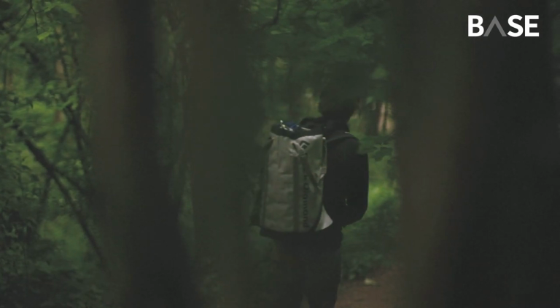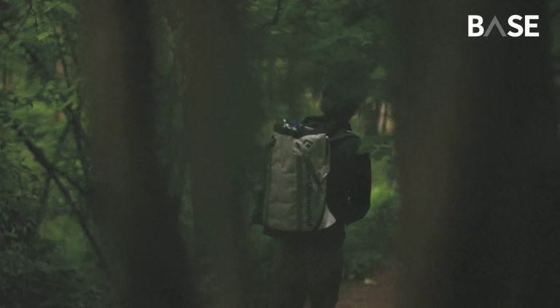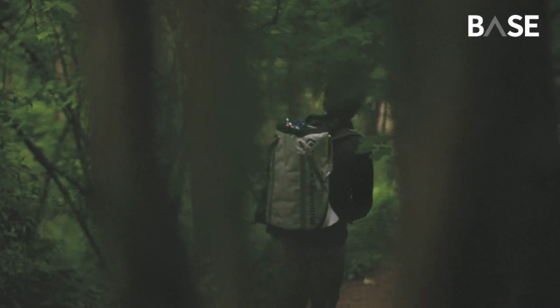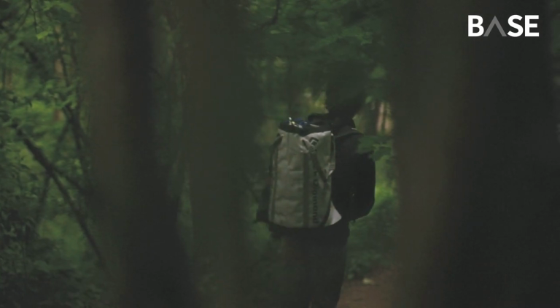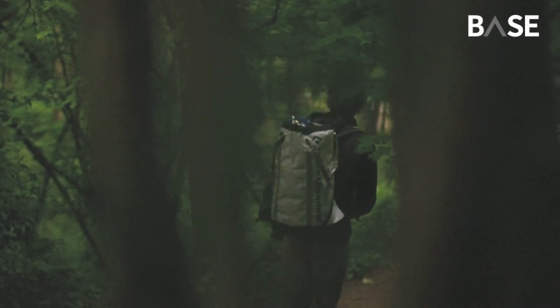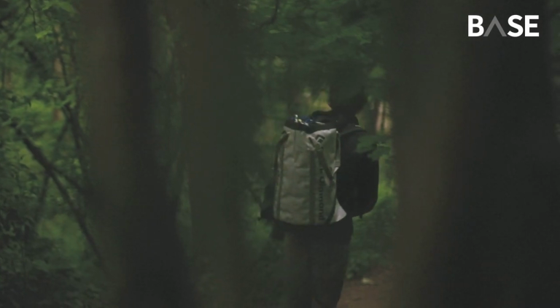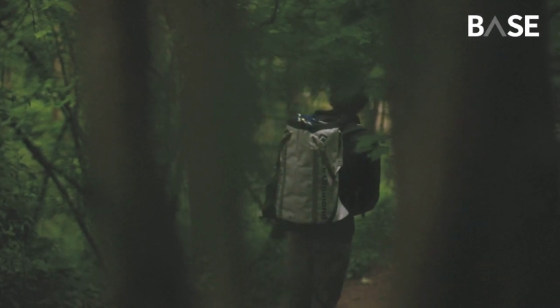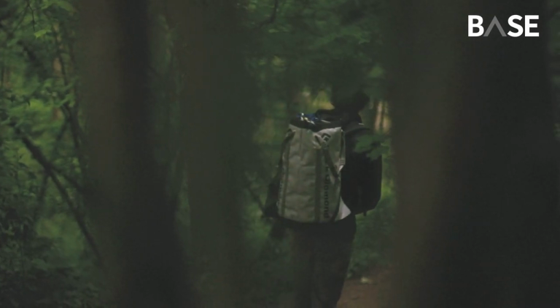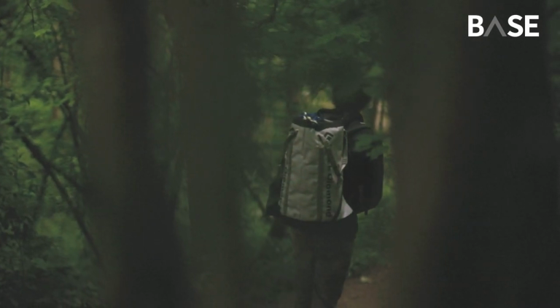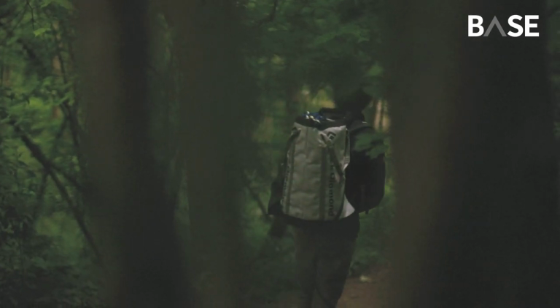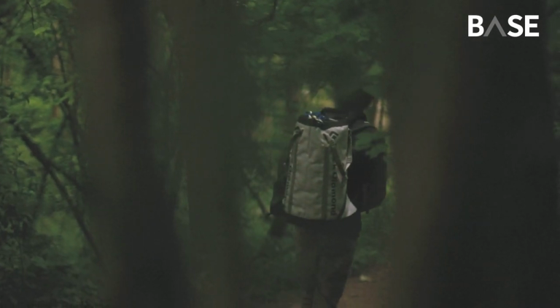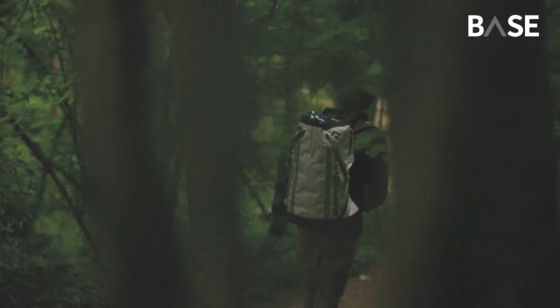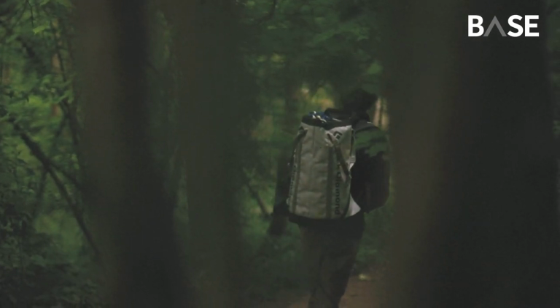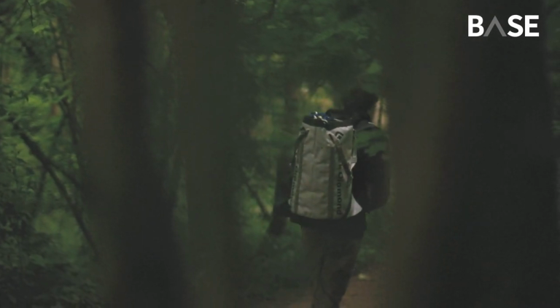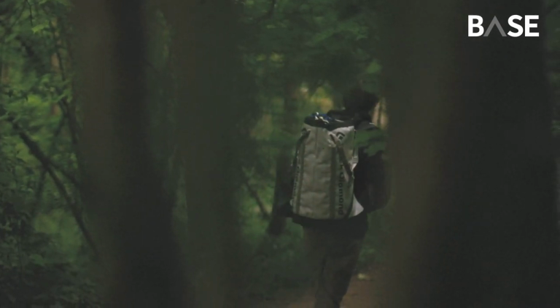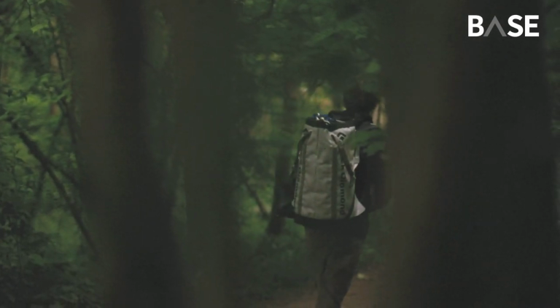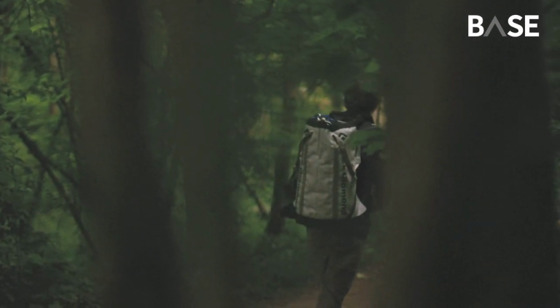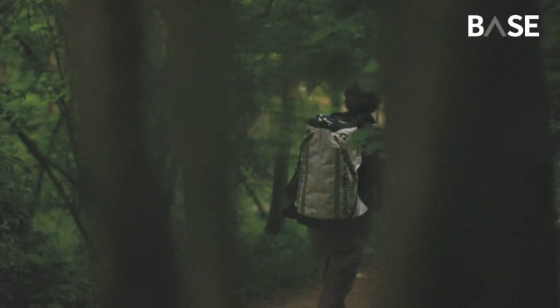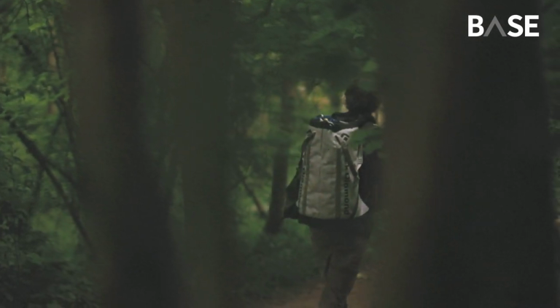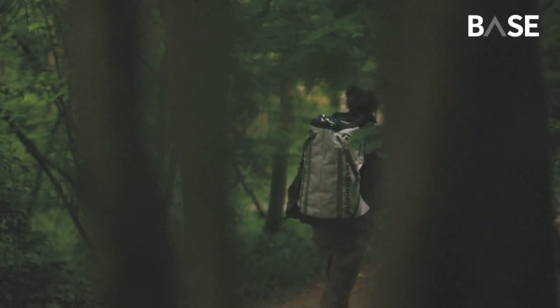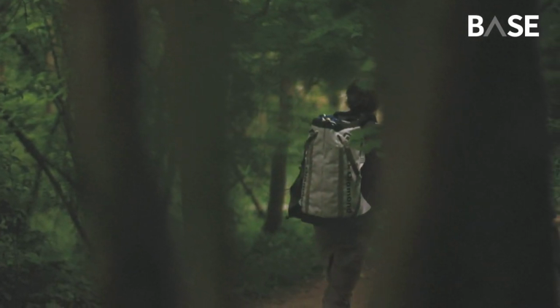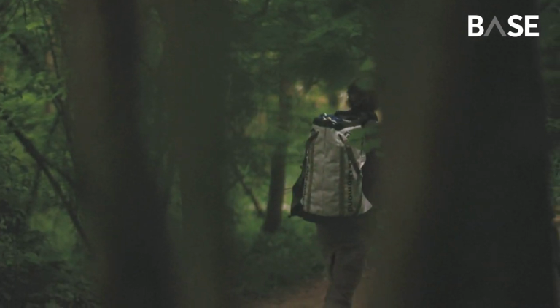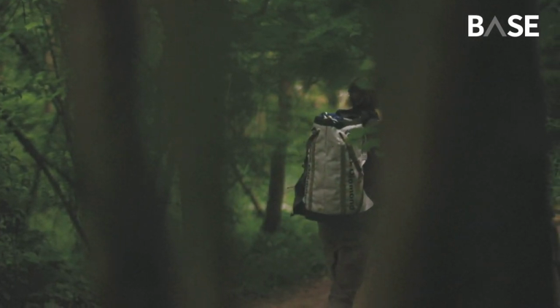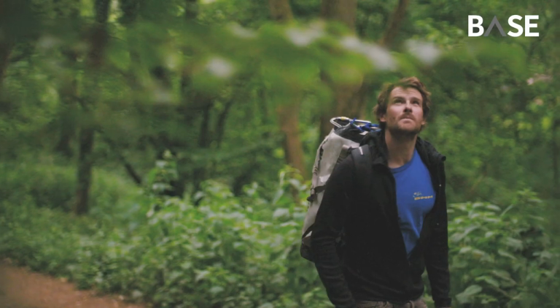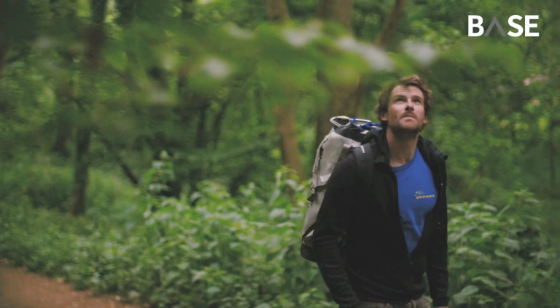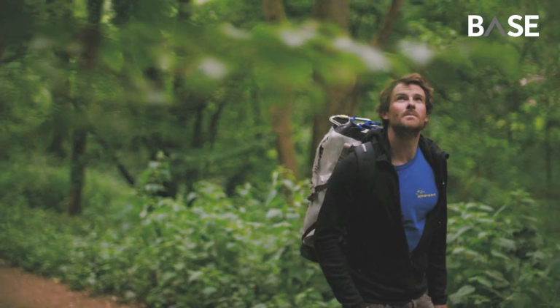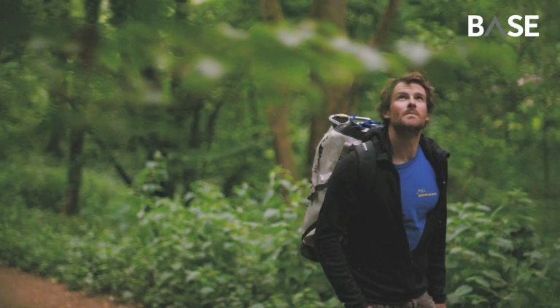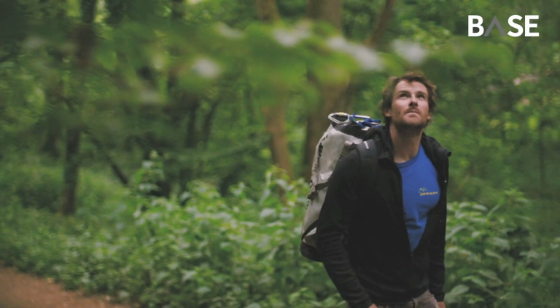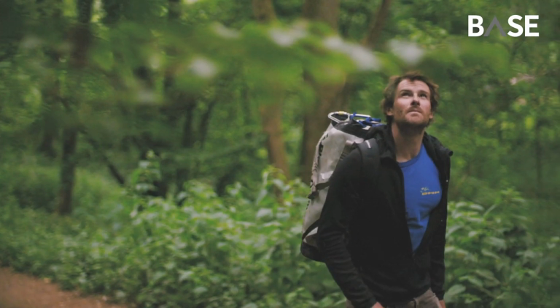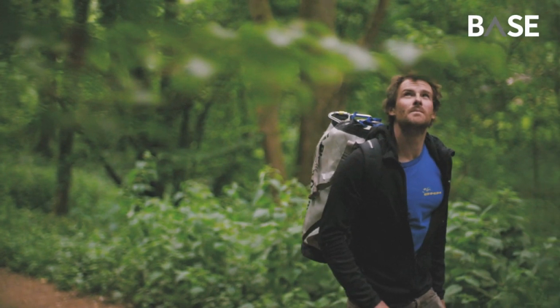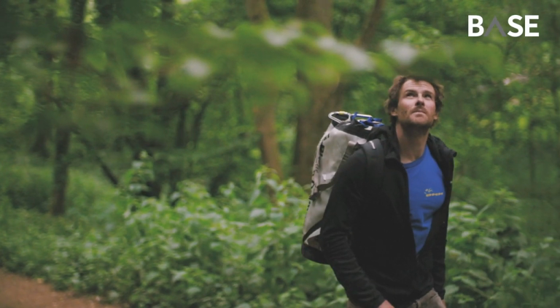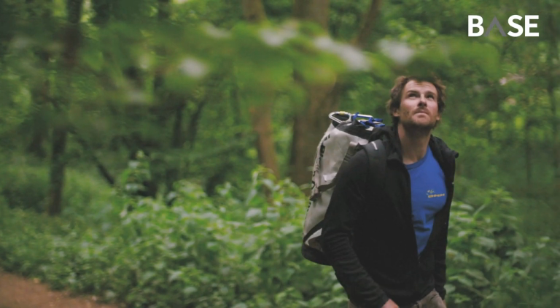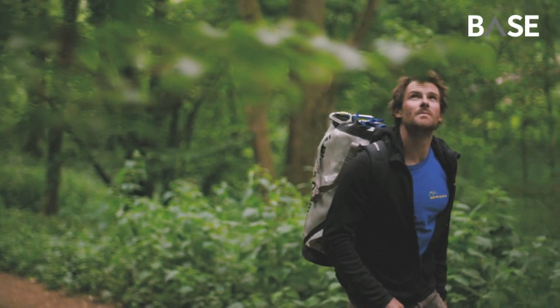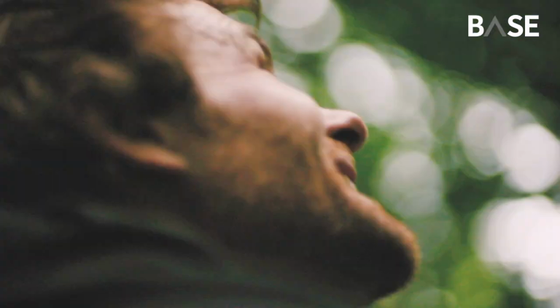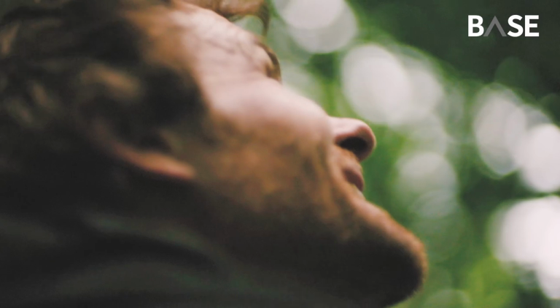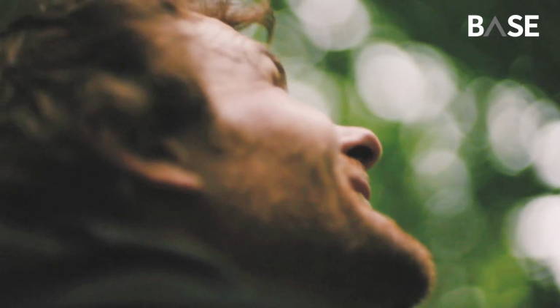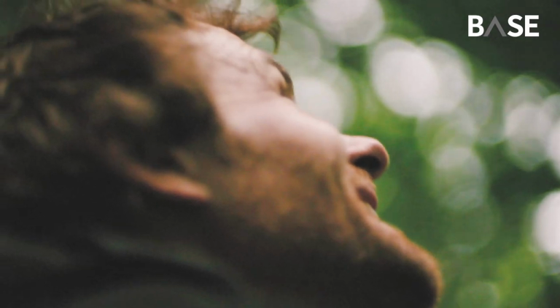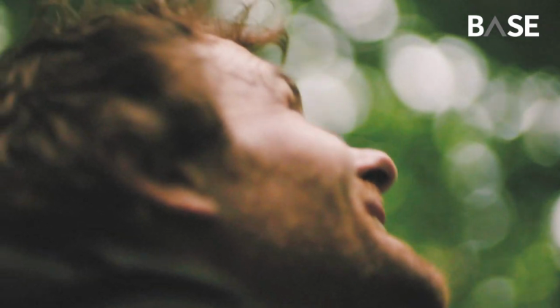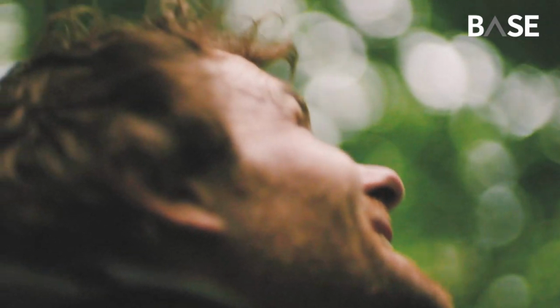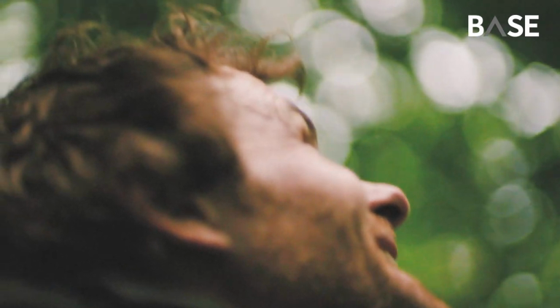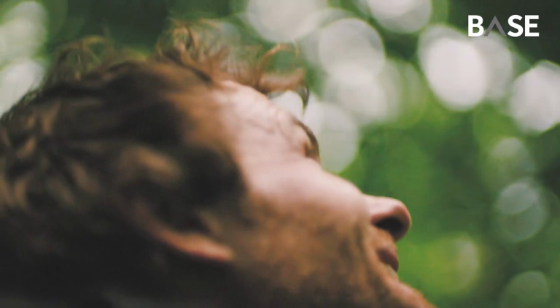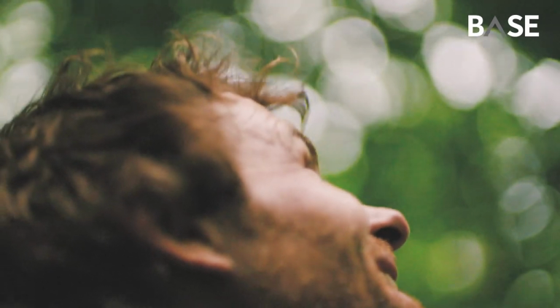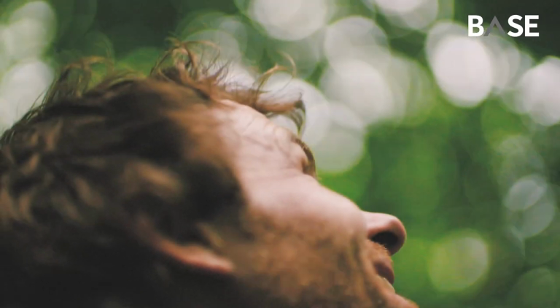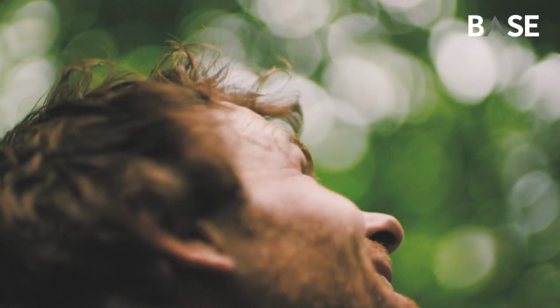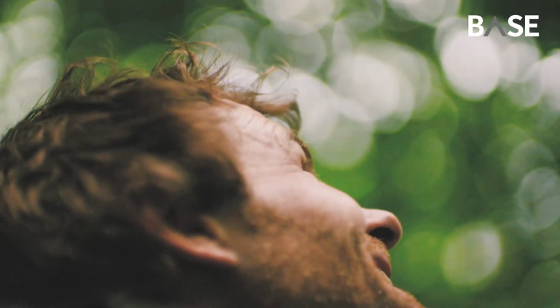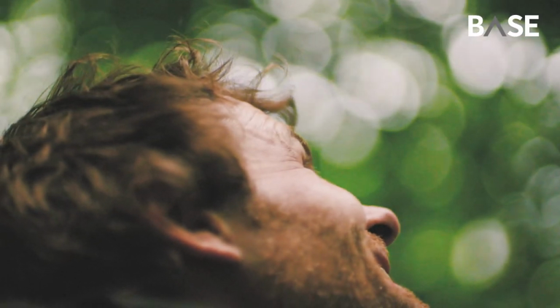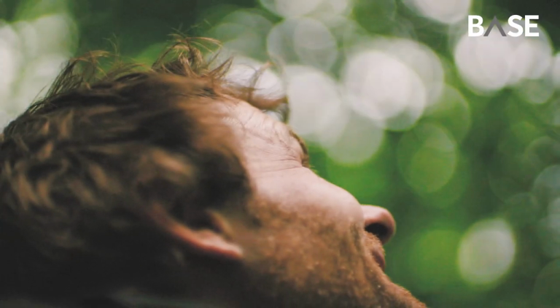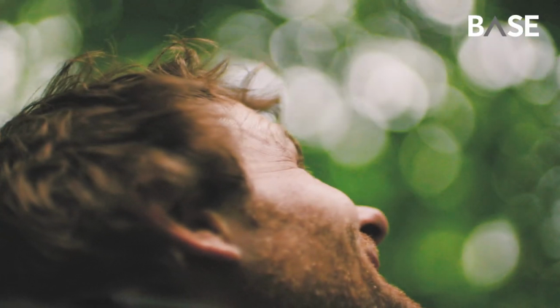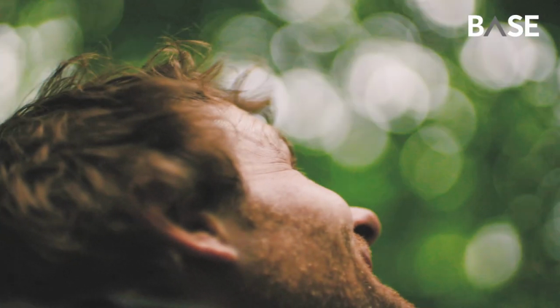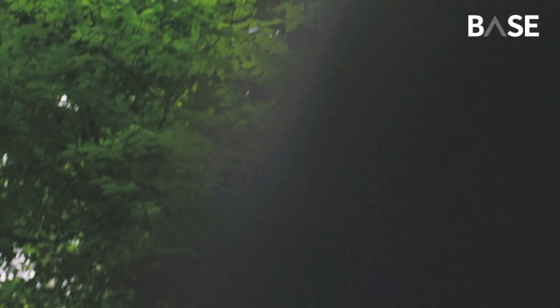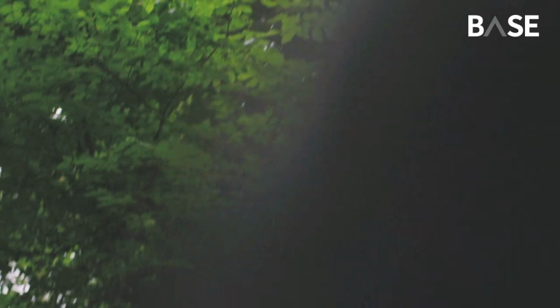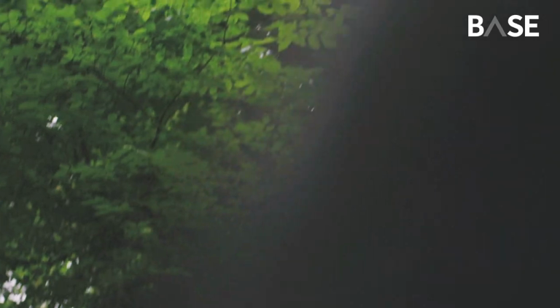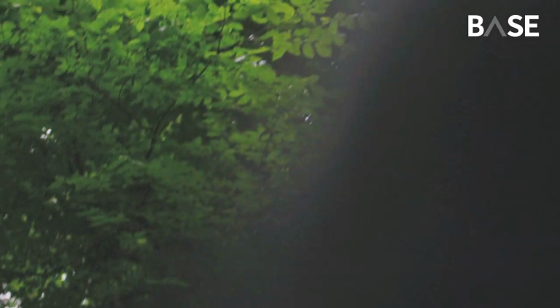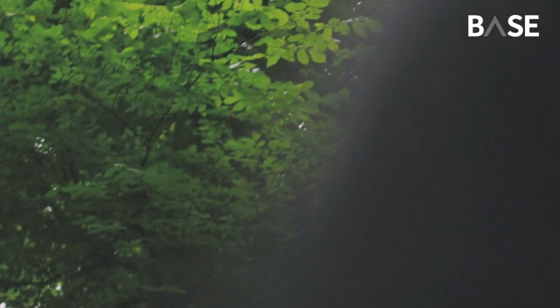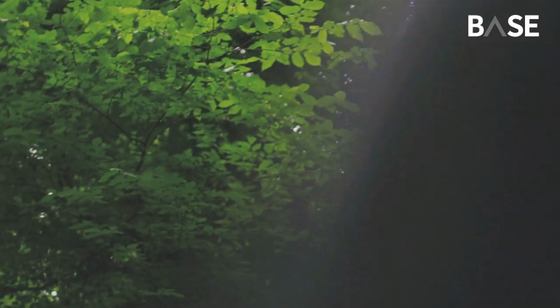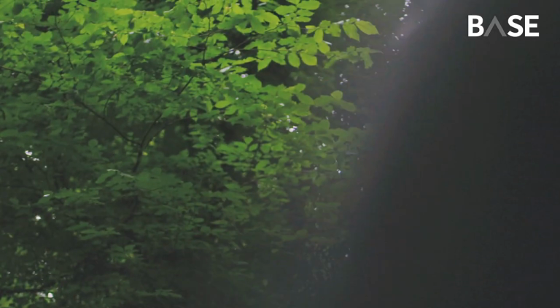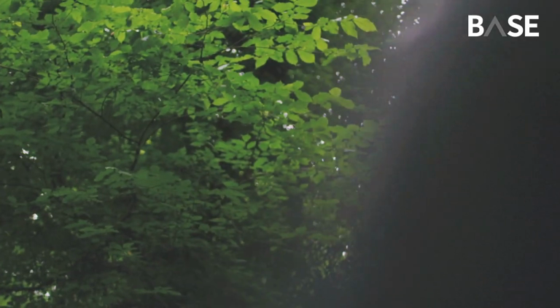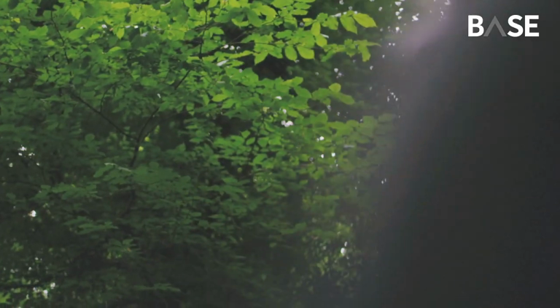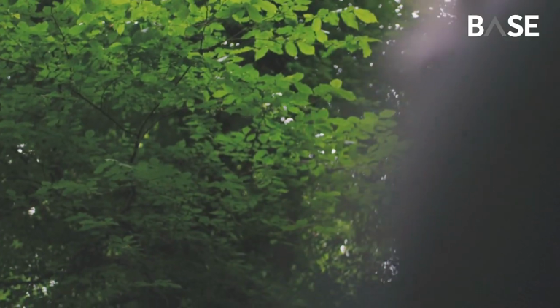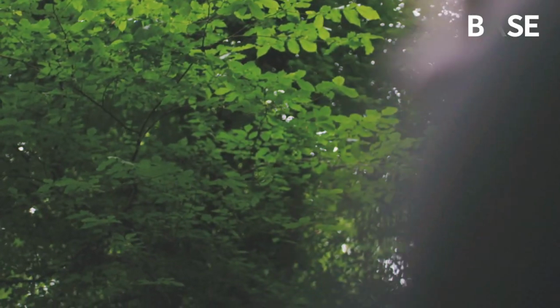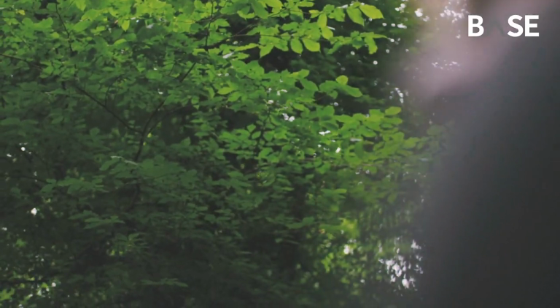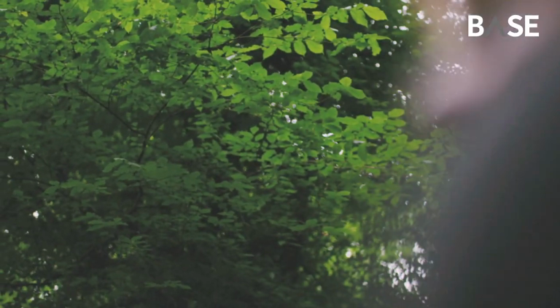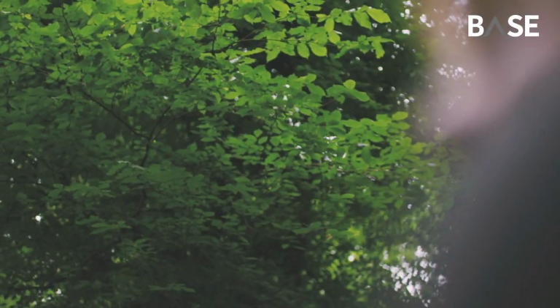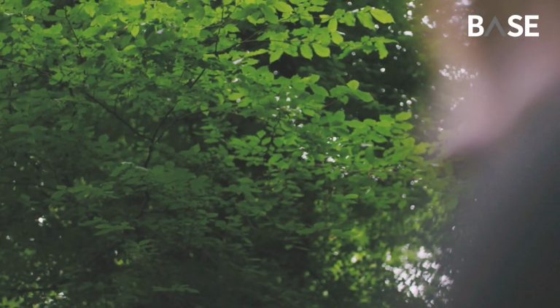My name is Waldo Etherington. I'm a professional tree climber and I'm also an expert rigger and rope safety specialist.